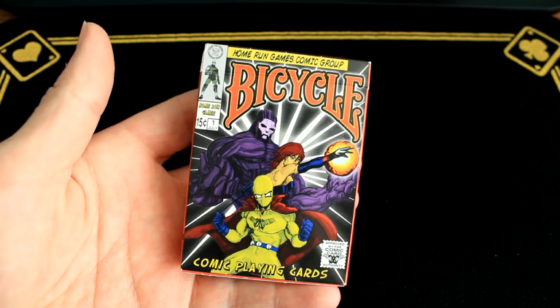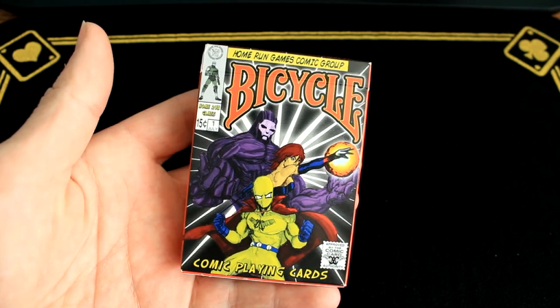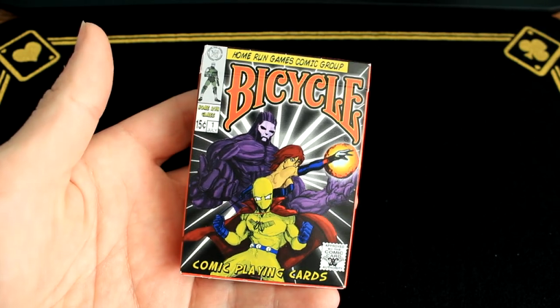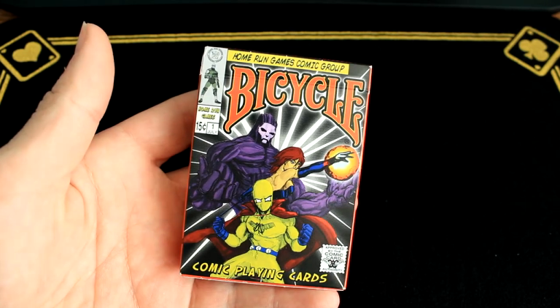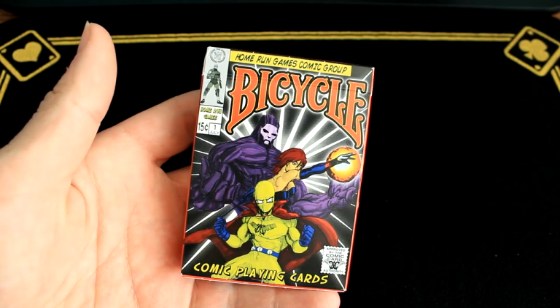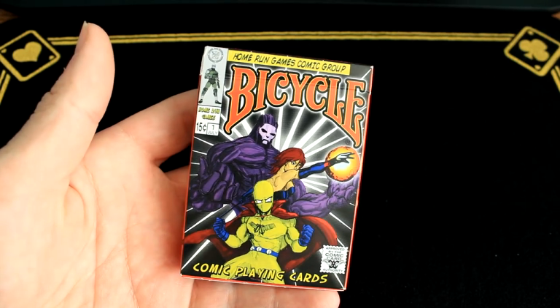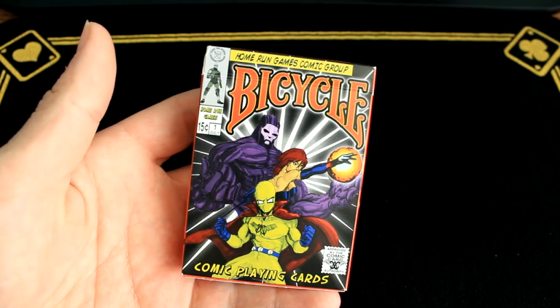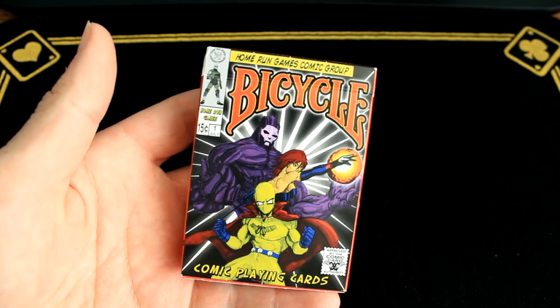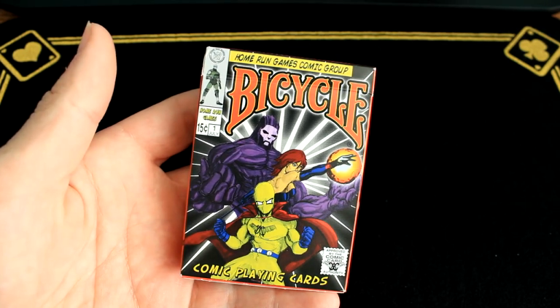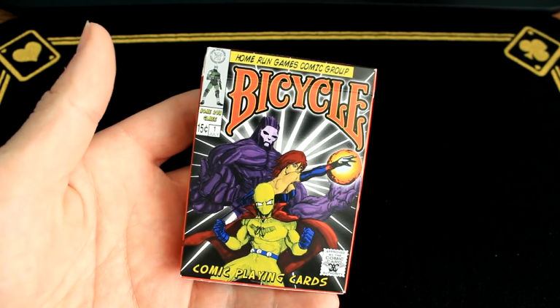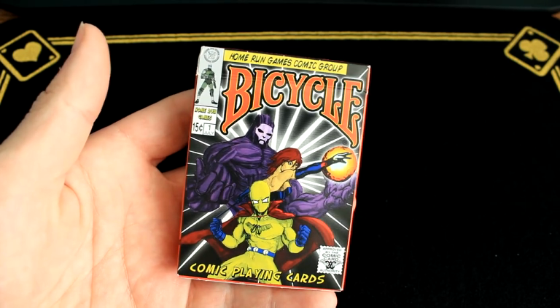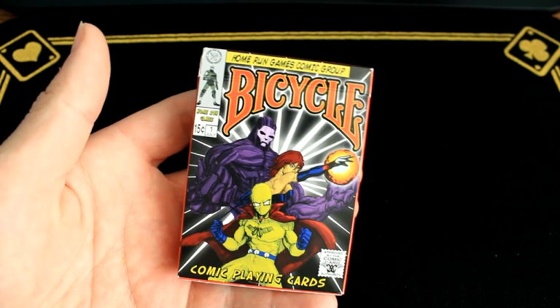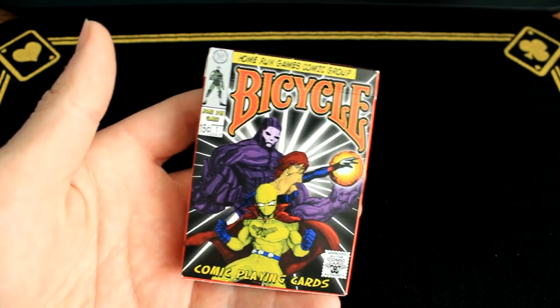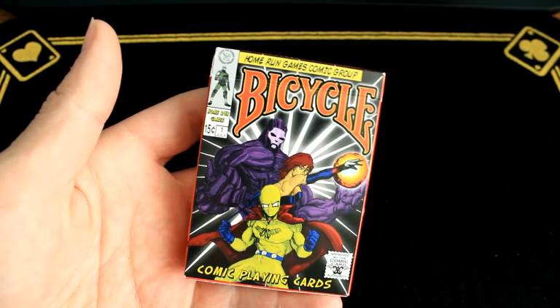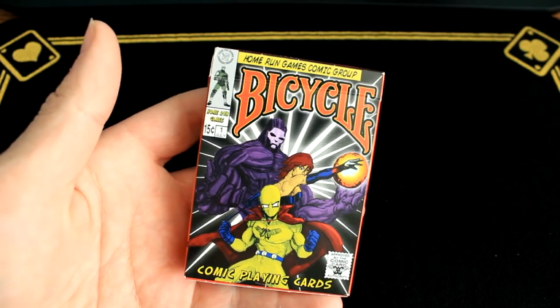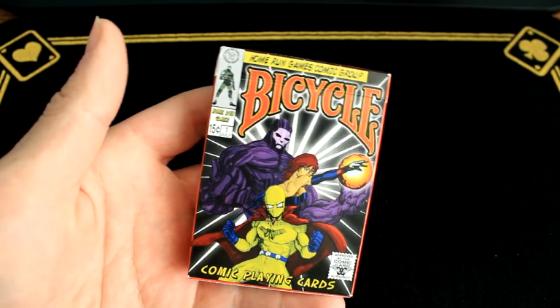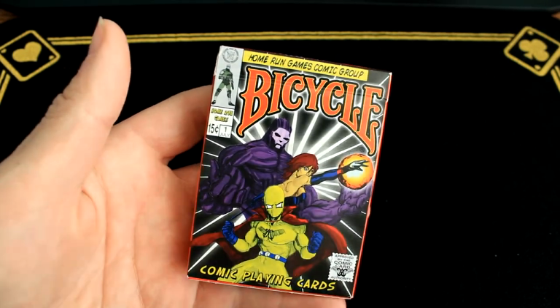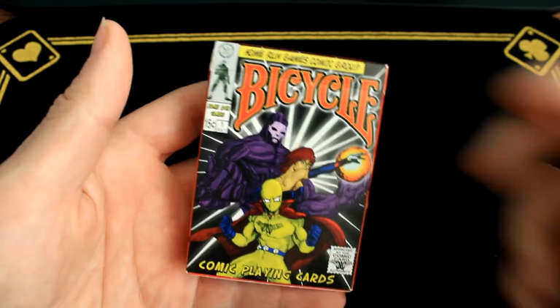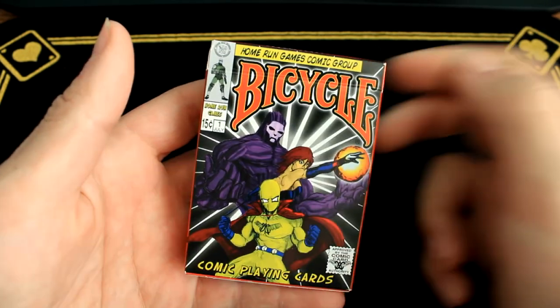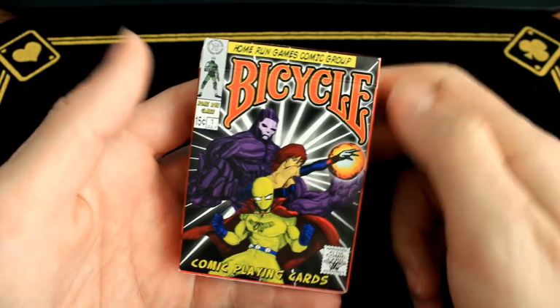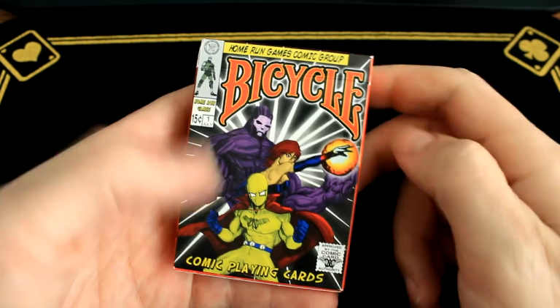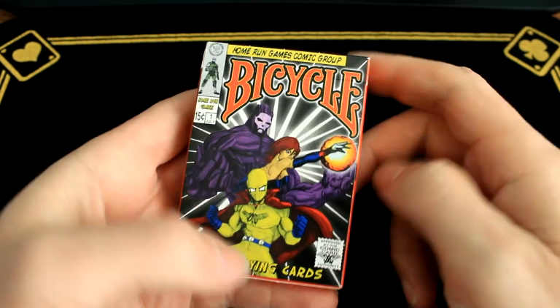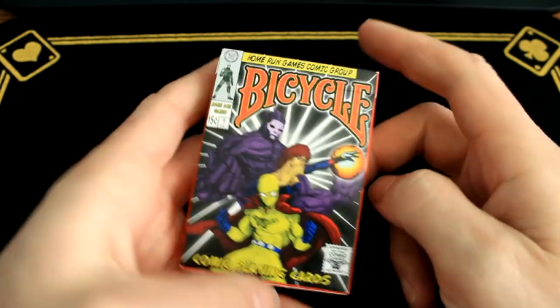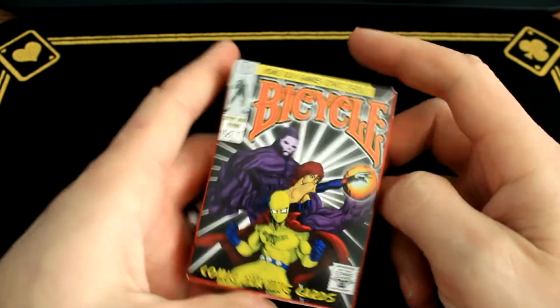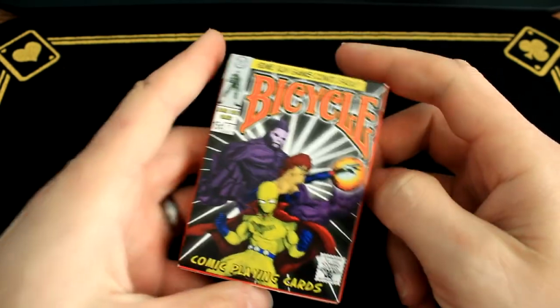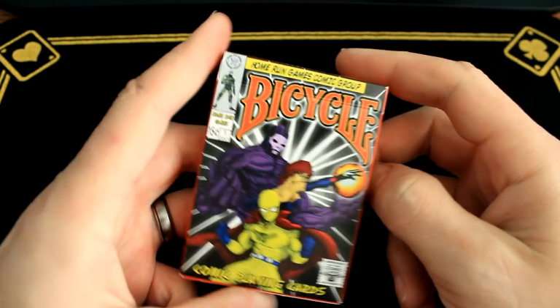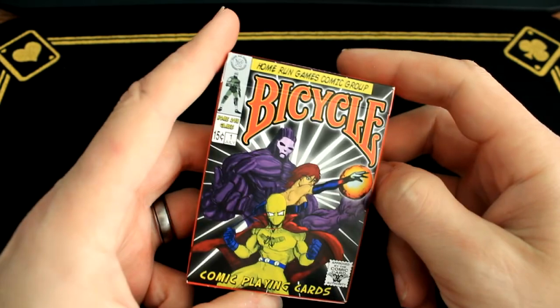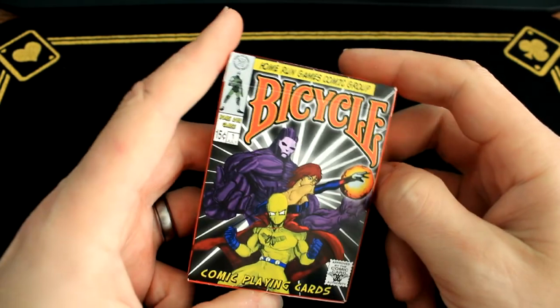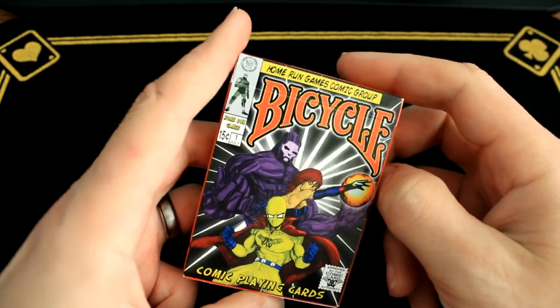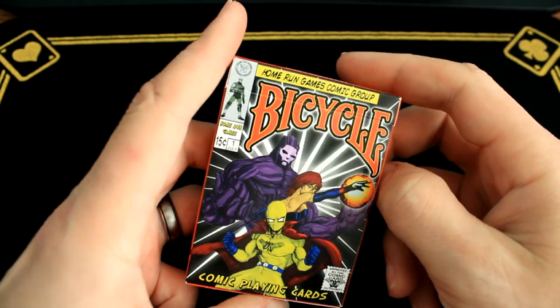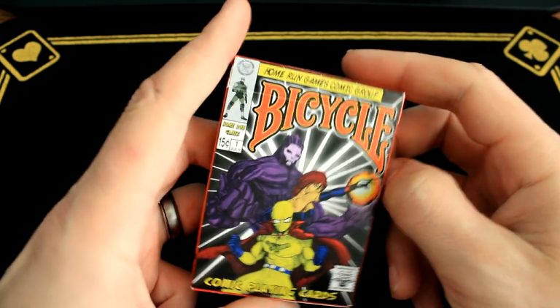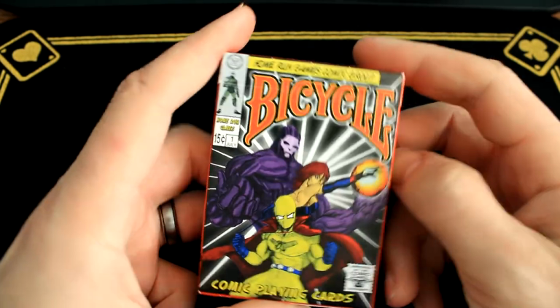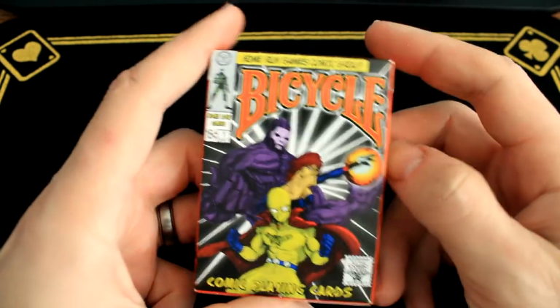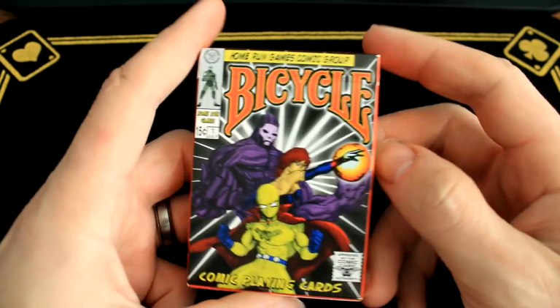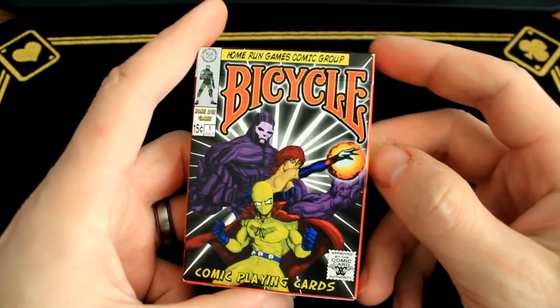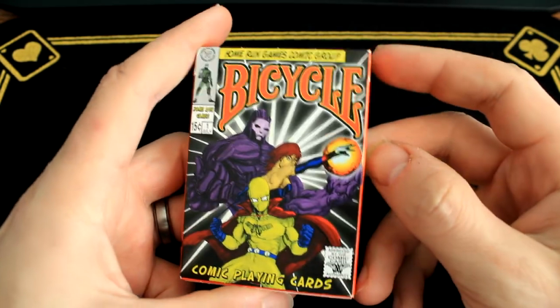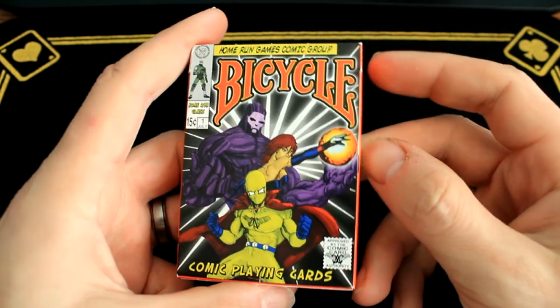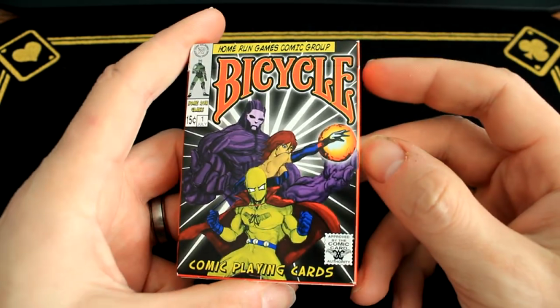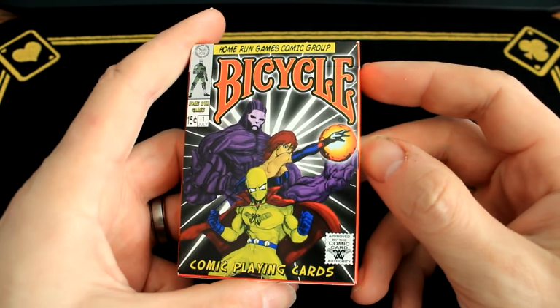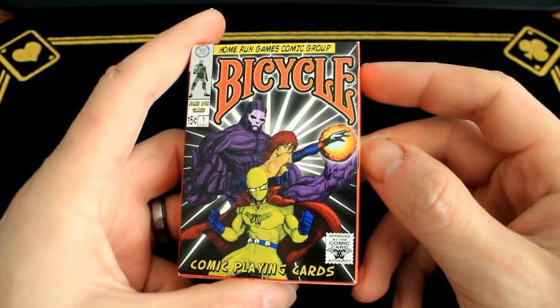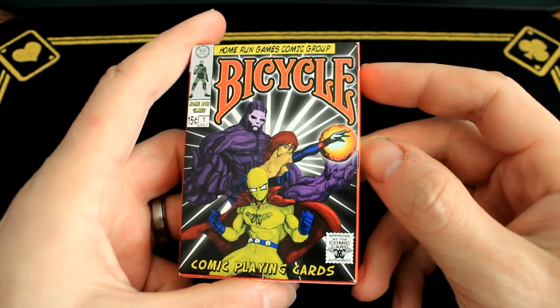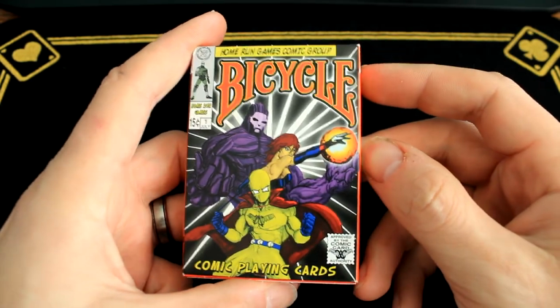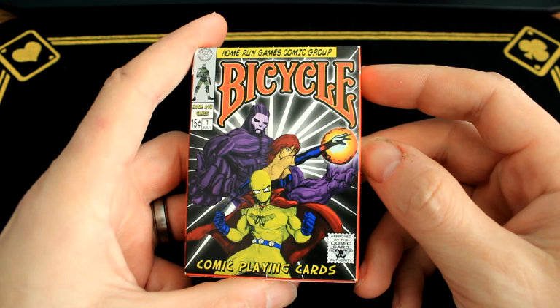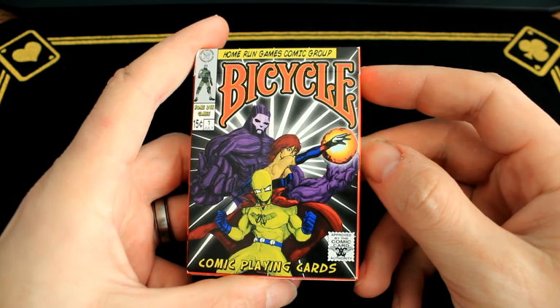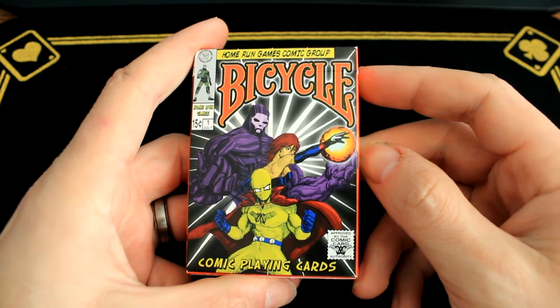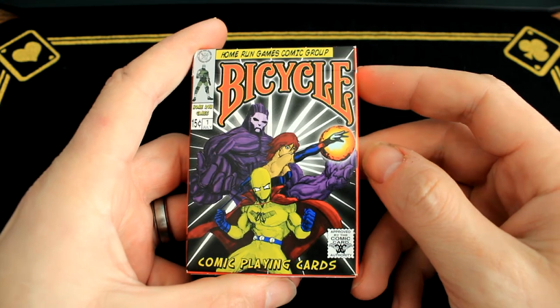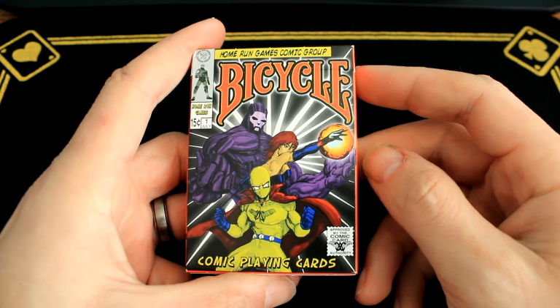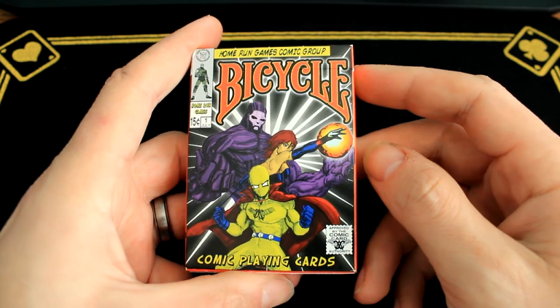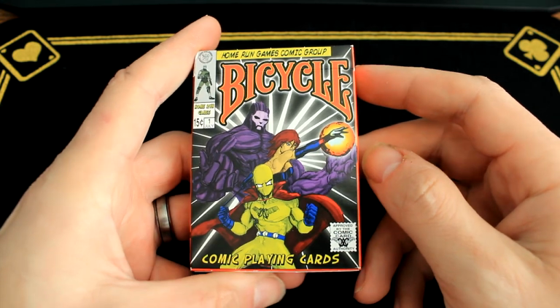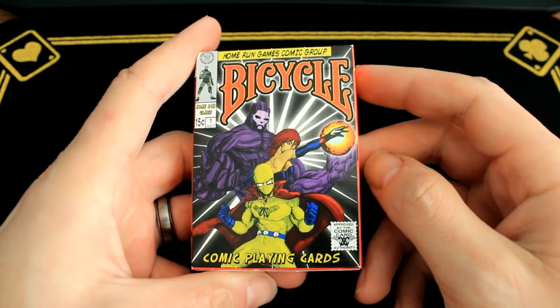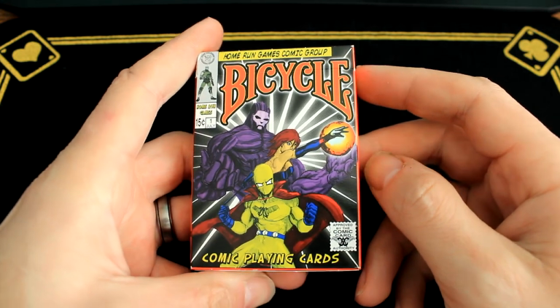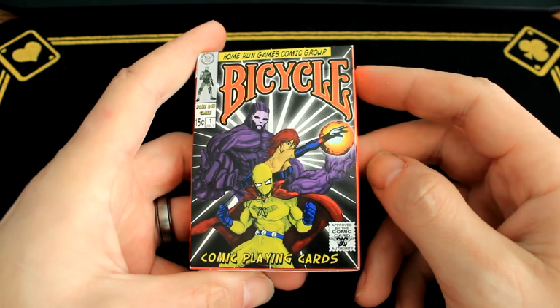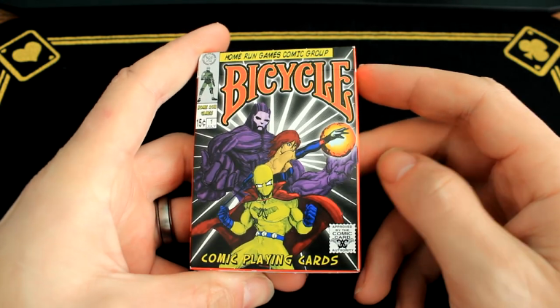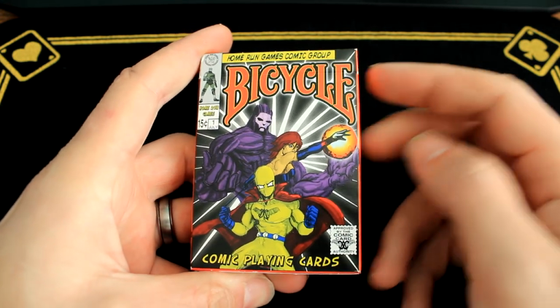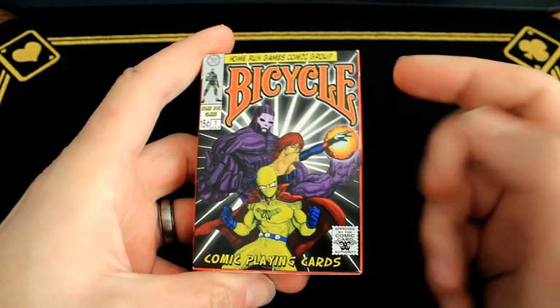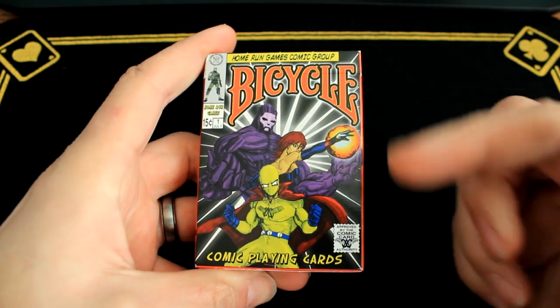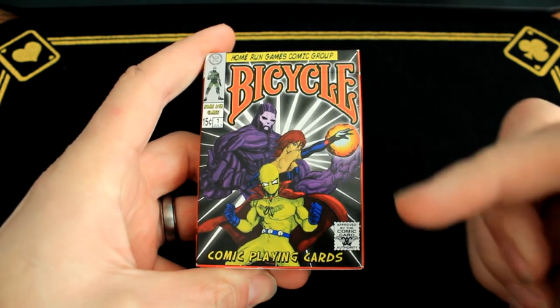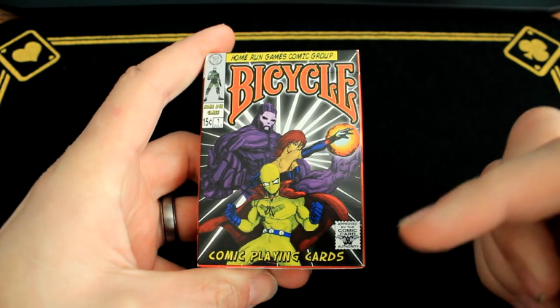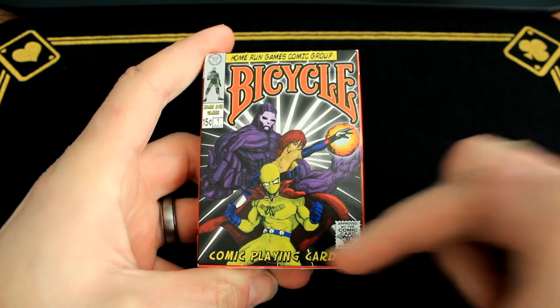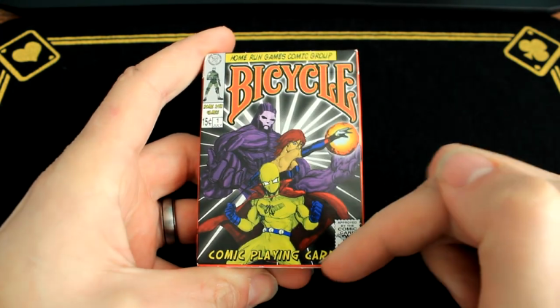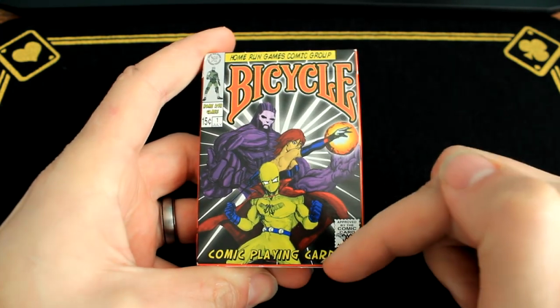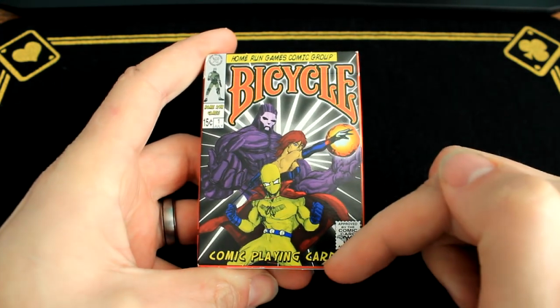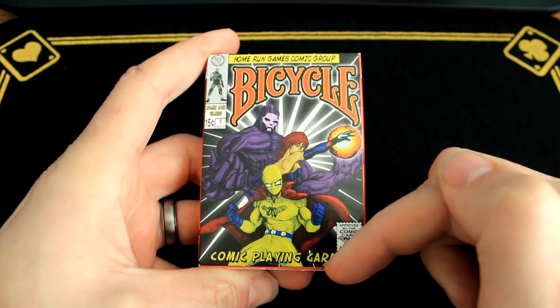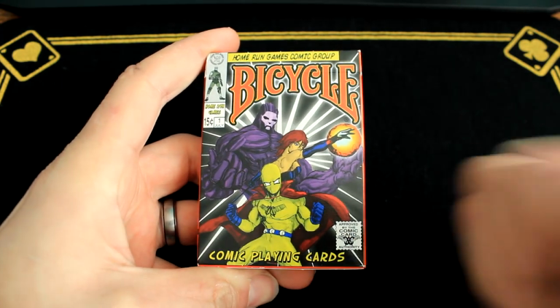What's going on guys? My name is Brian from Joker's Wild Deck Review. Today we have the Bicycle Comic Playing Cards.